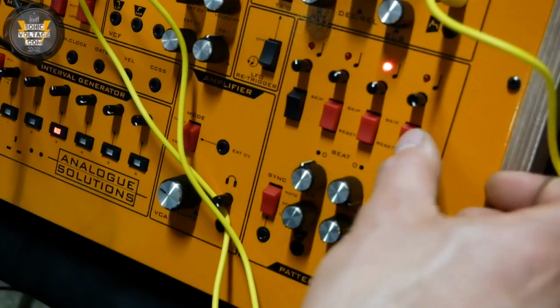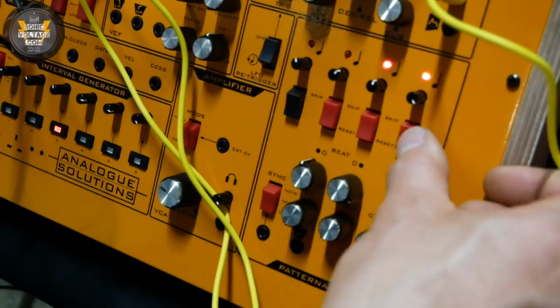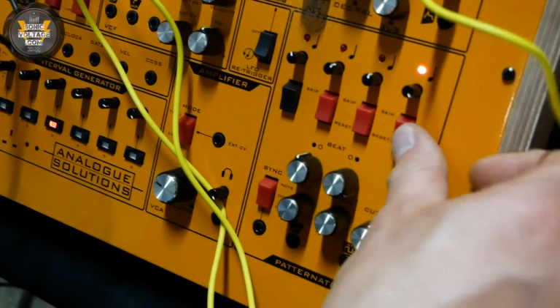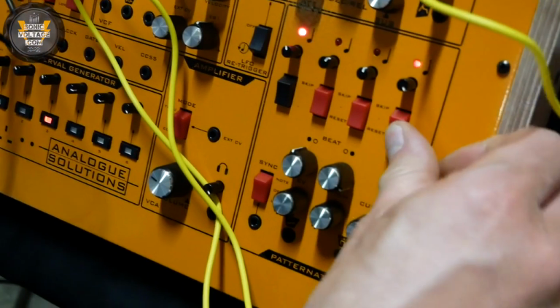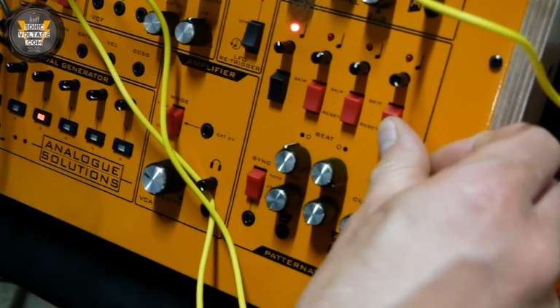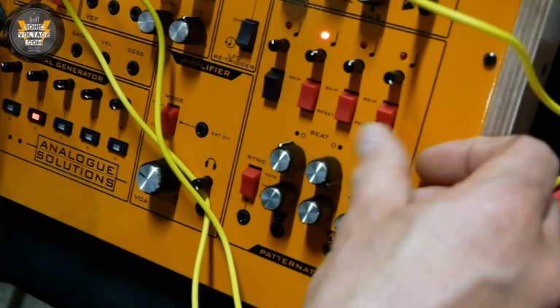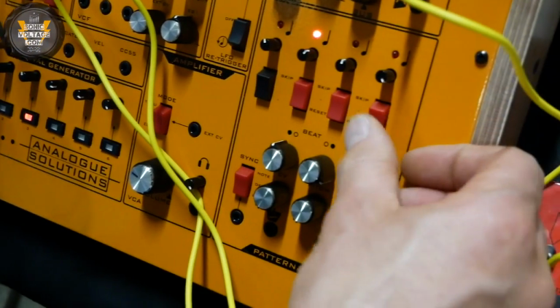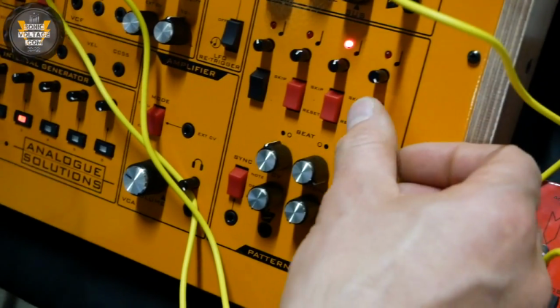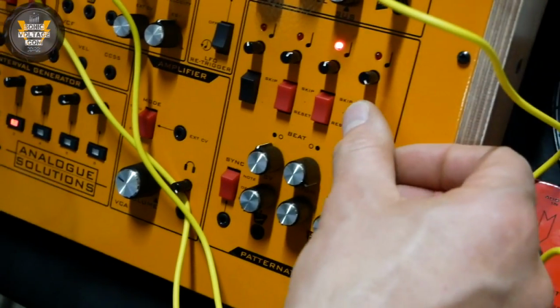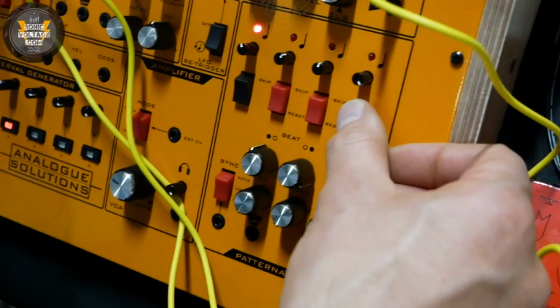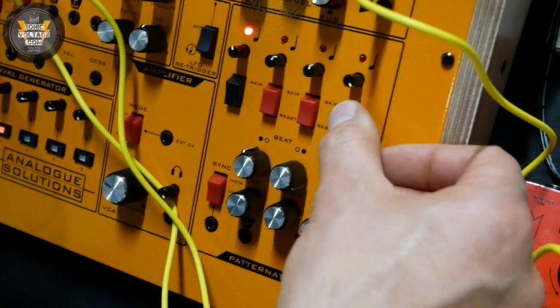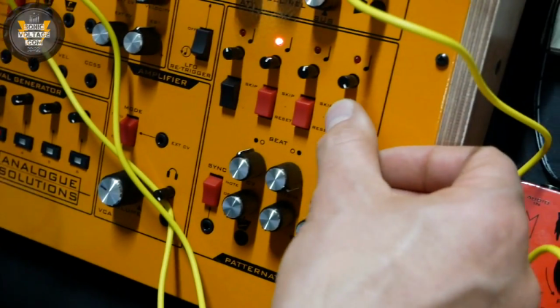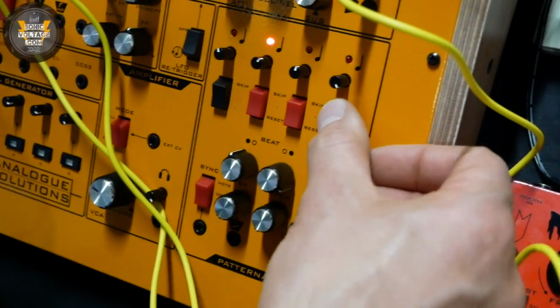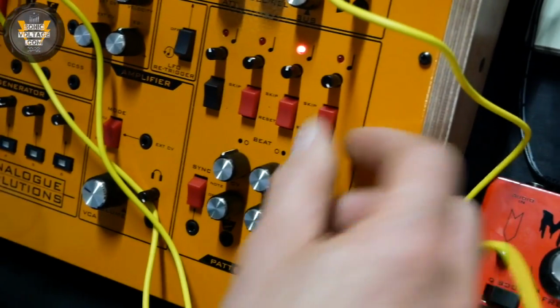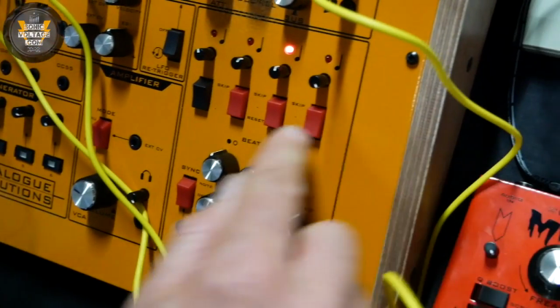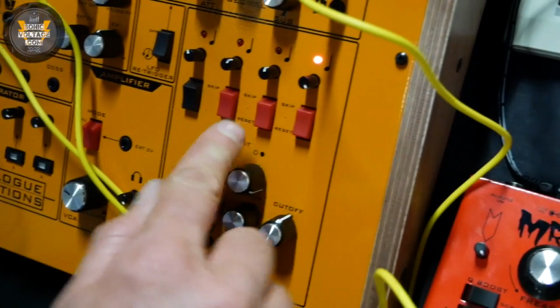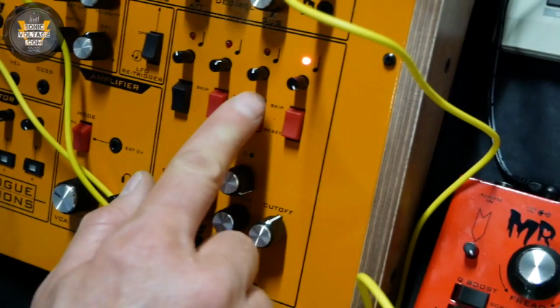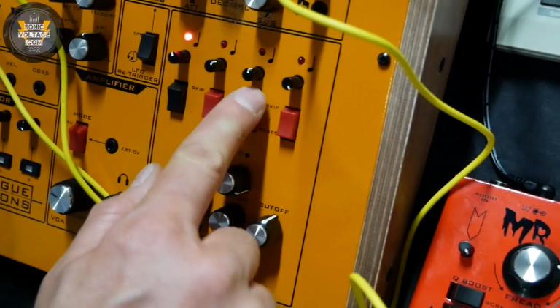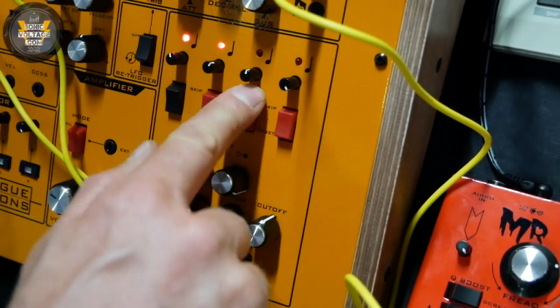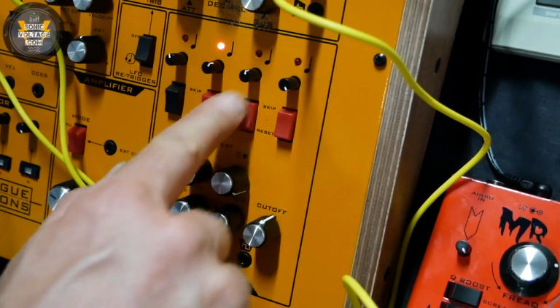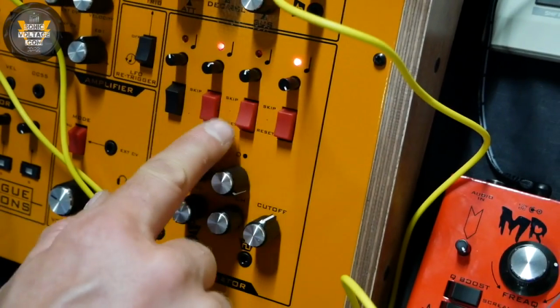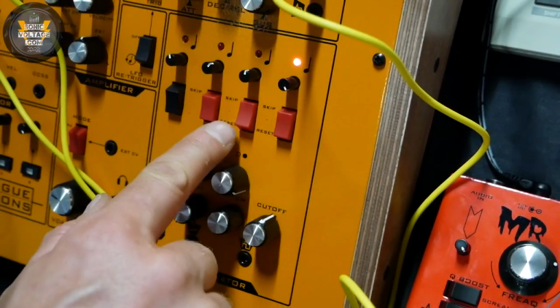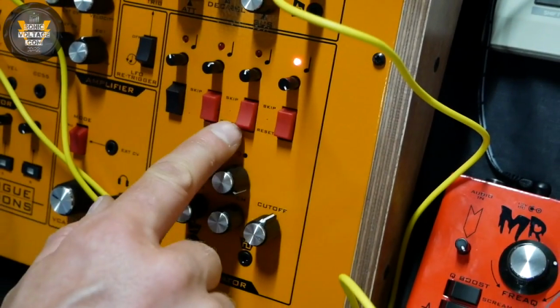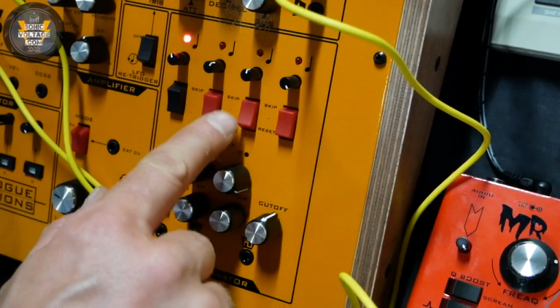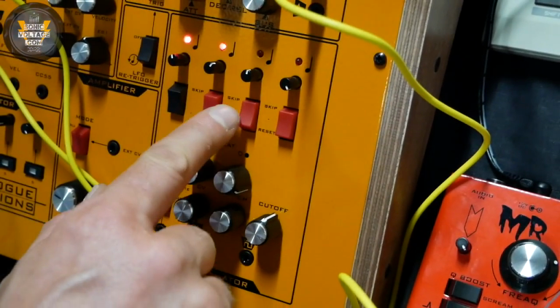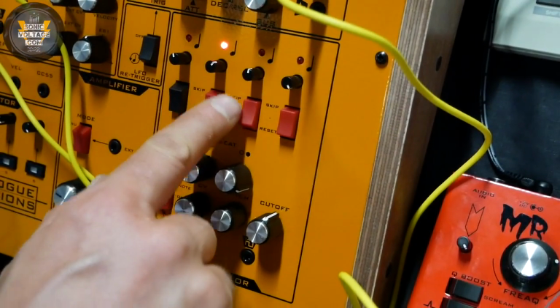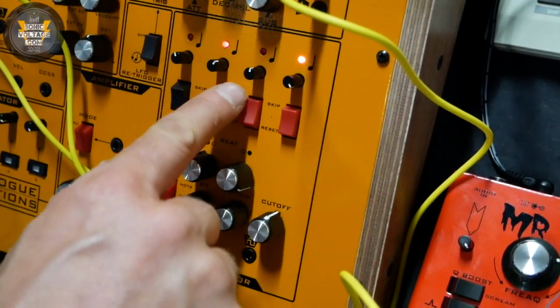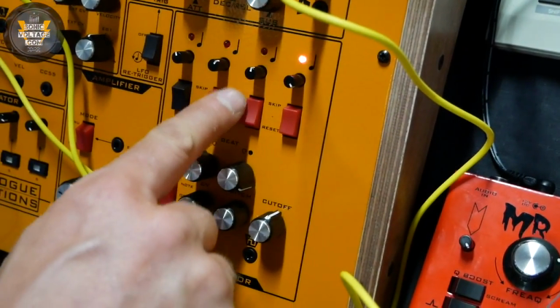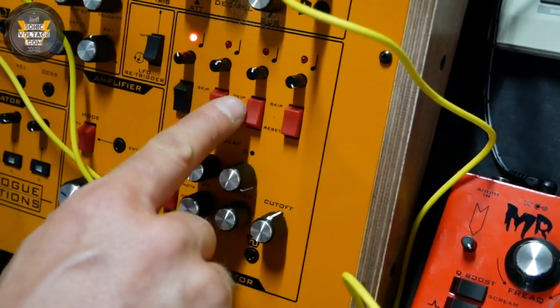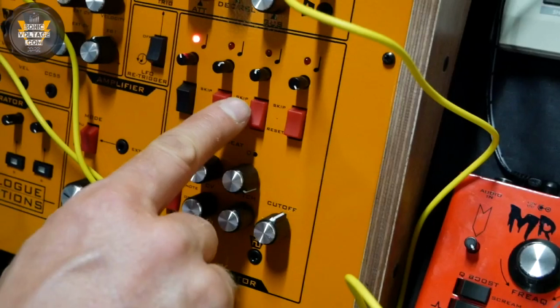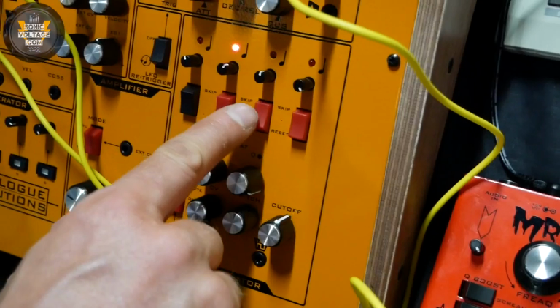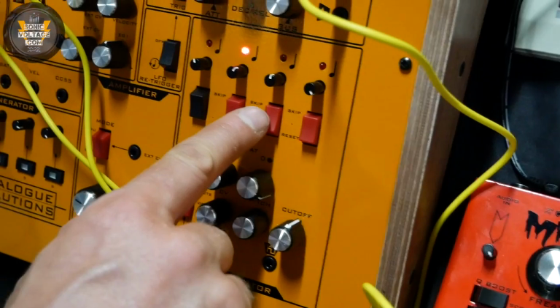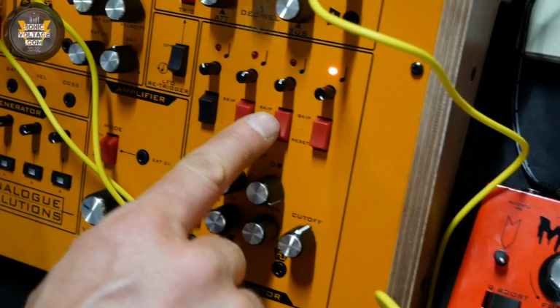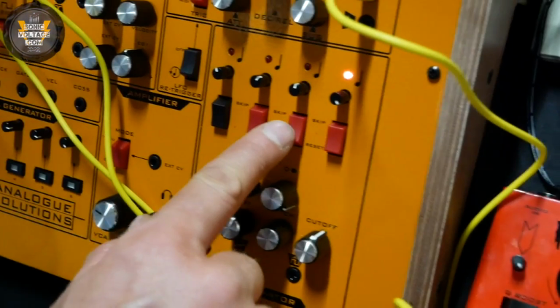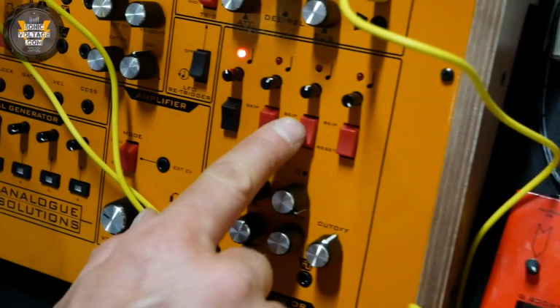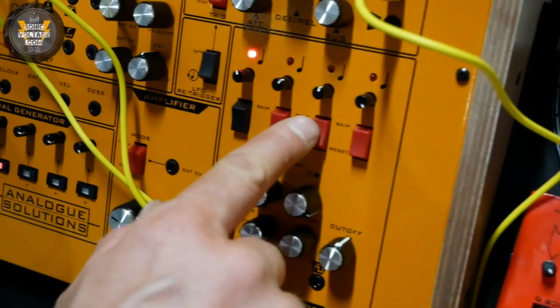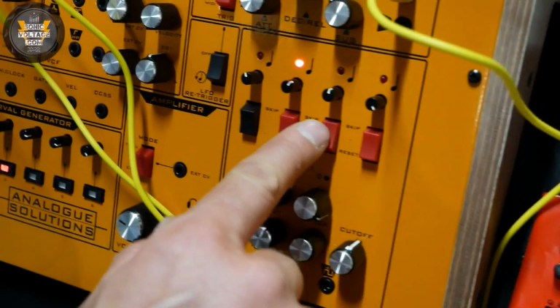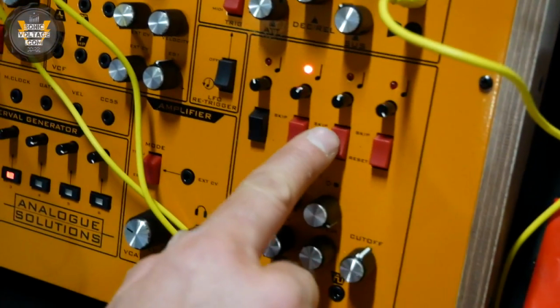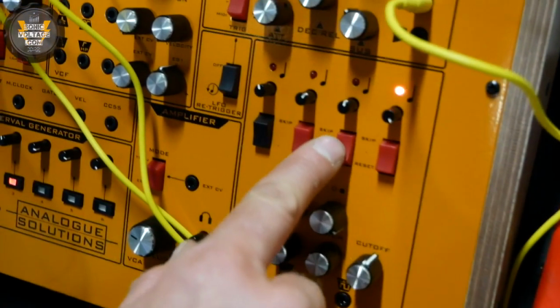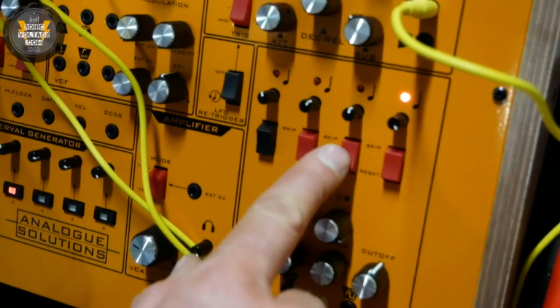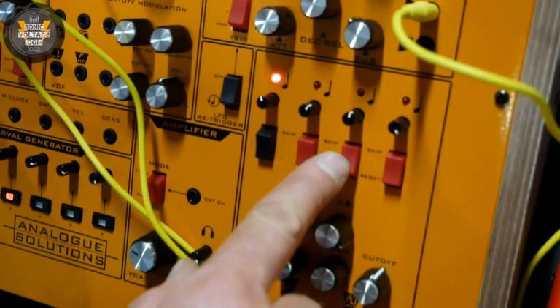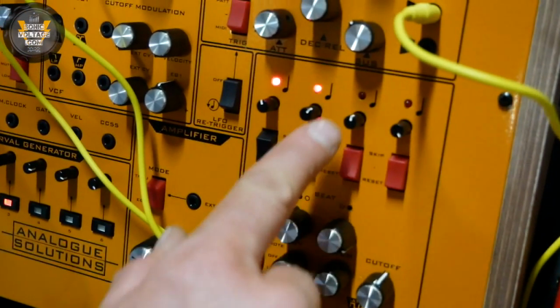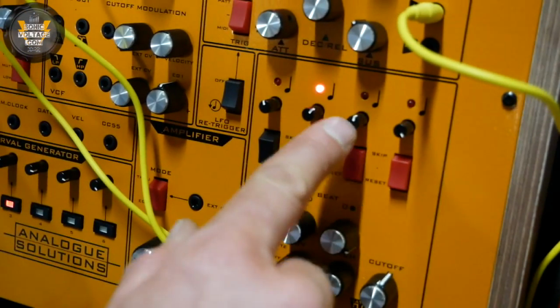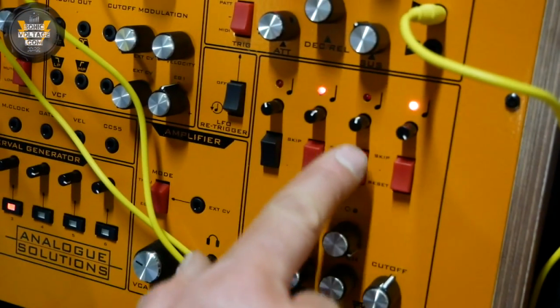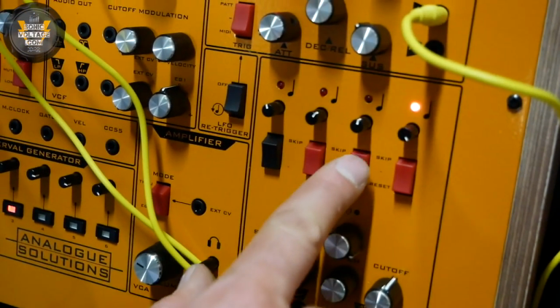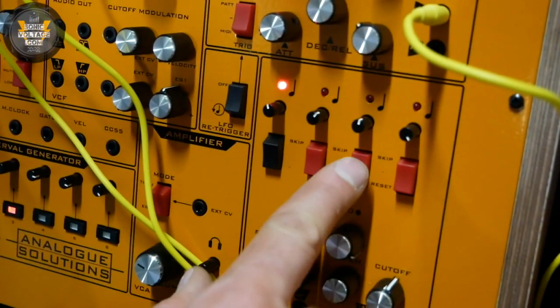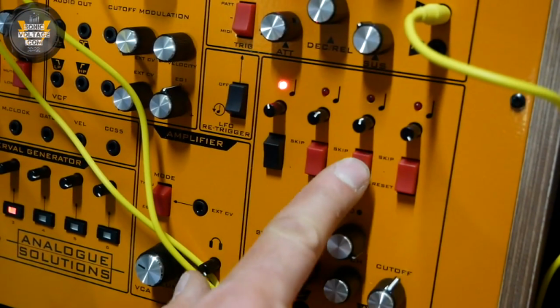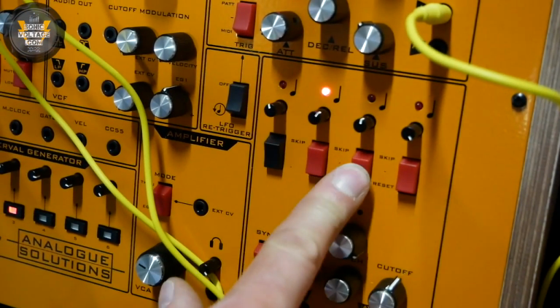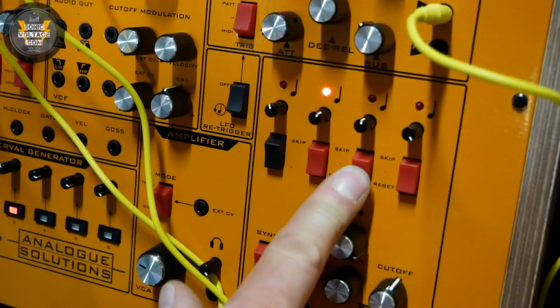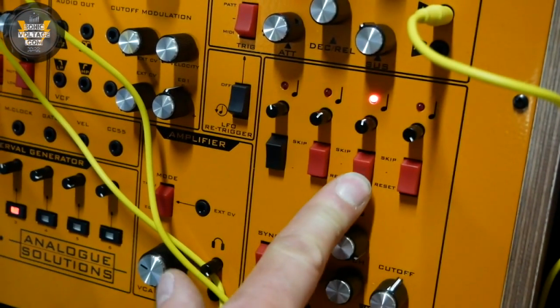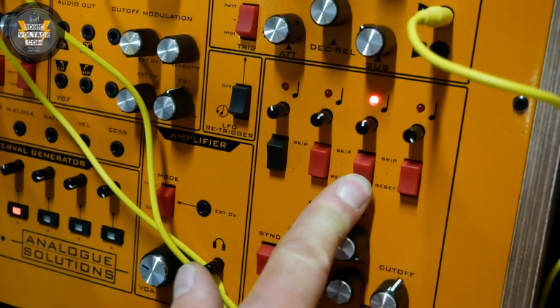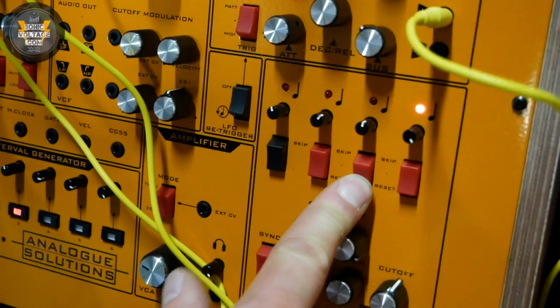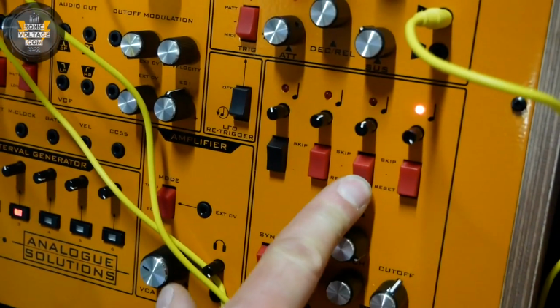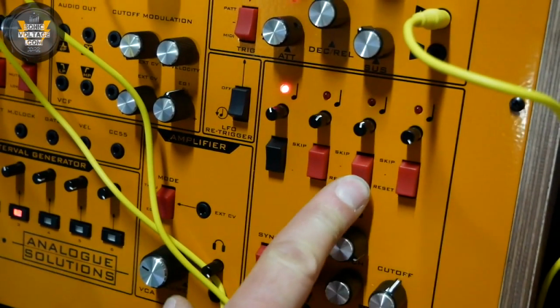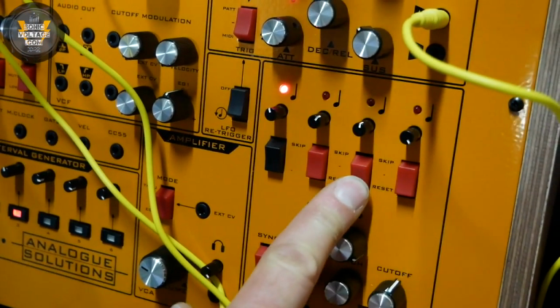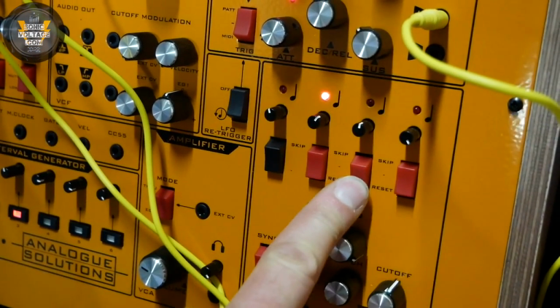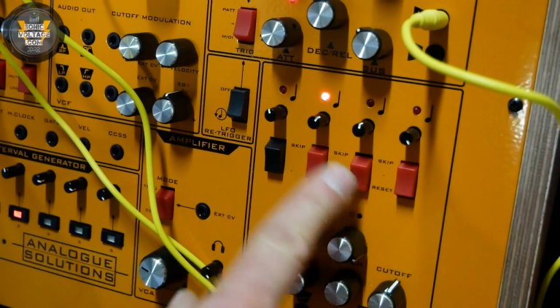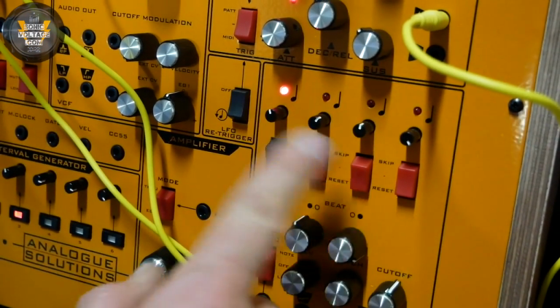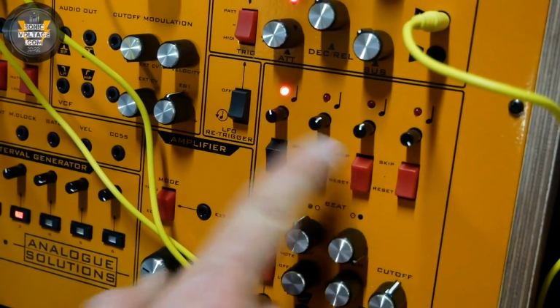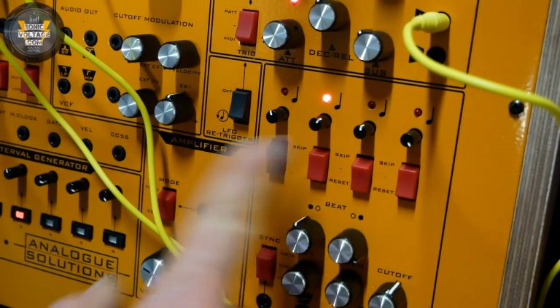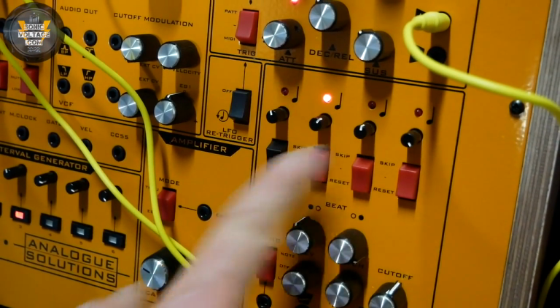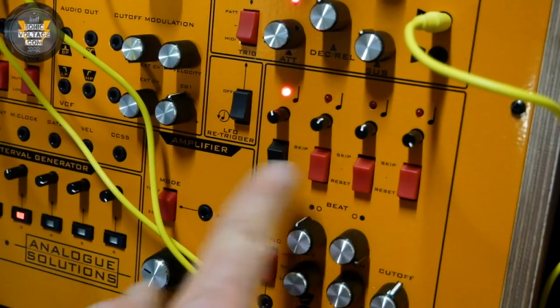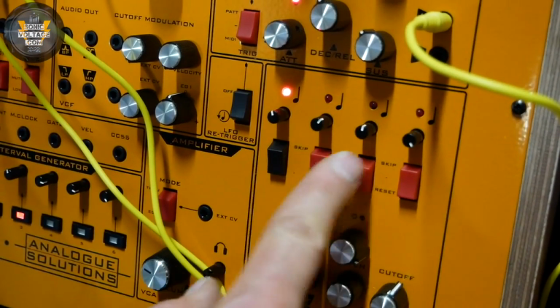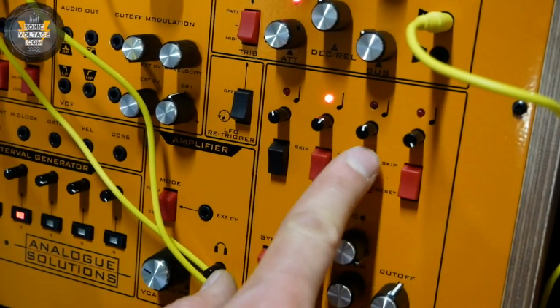There's also a skip function, so you can skip a note and reset it back to the beginning.